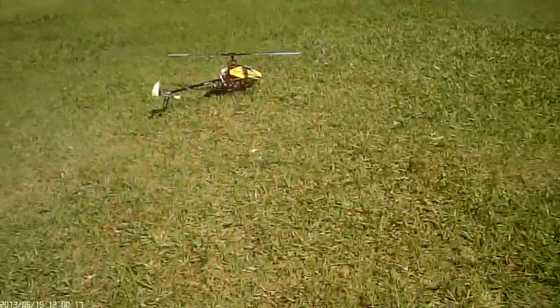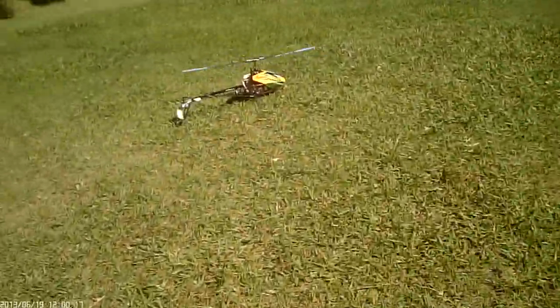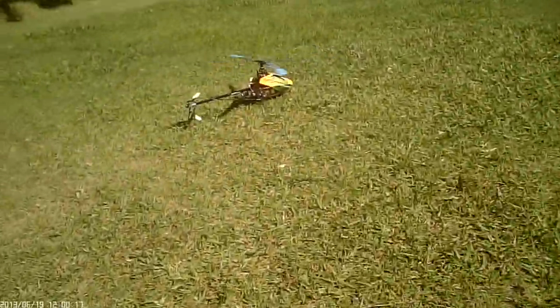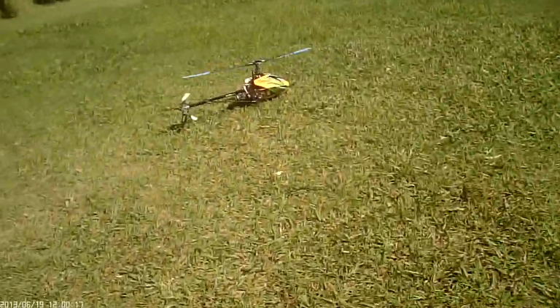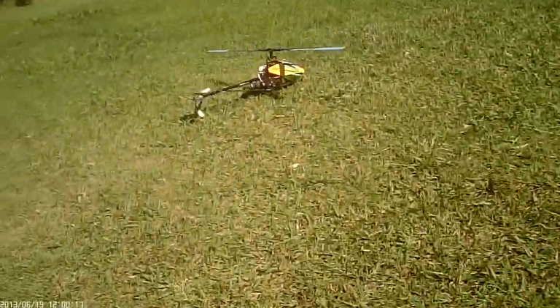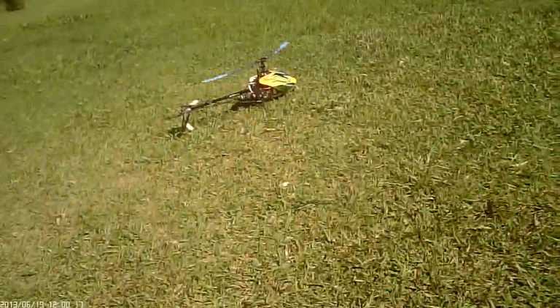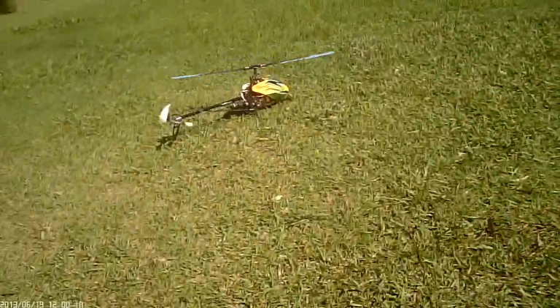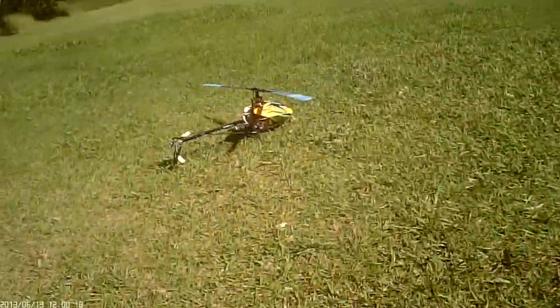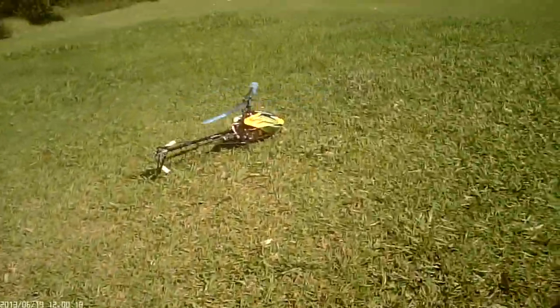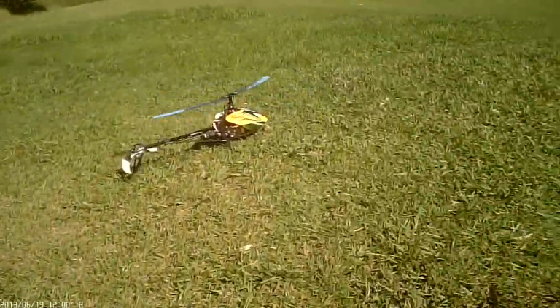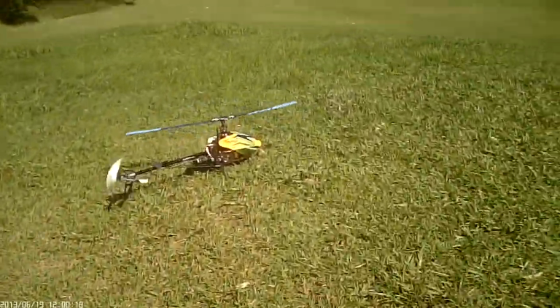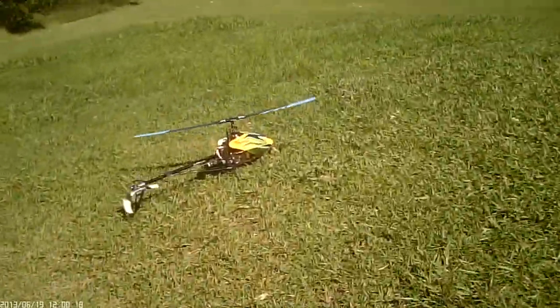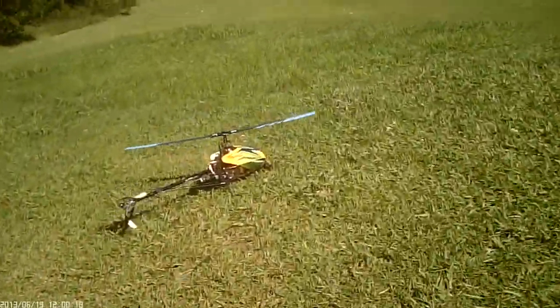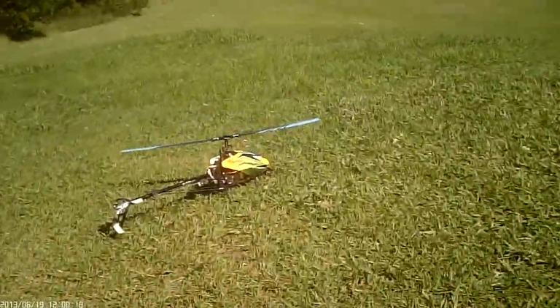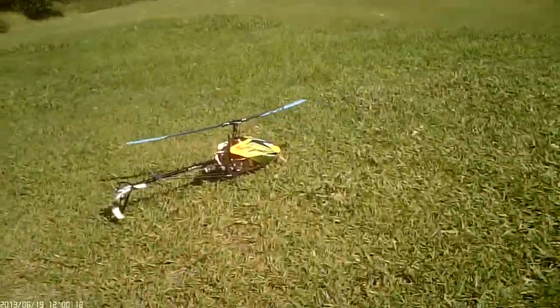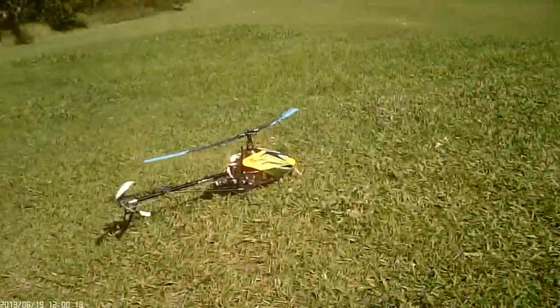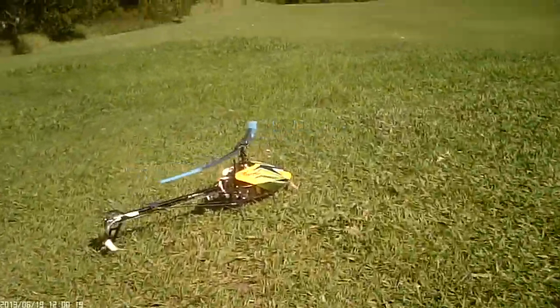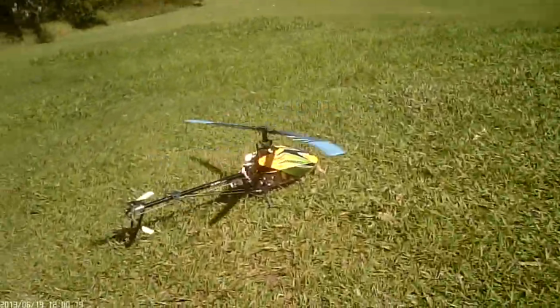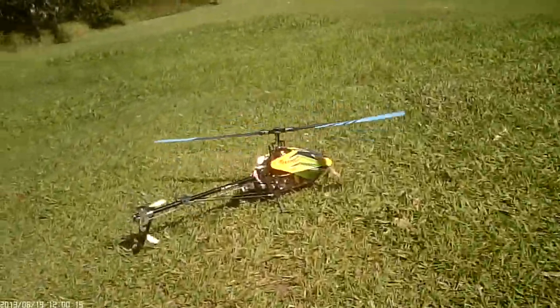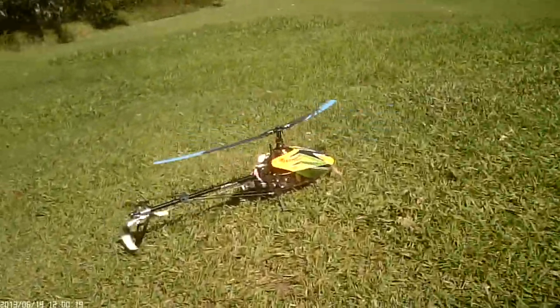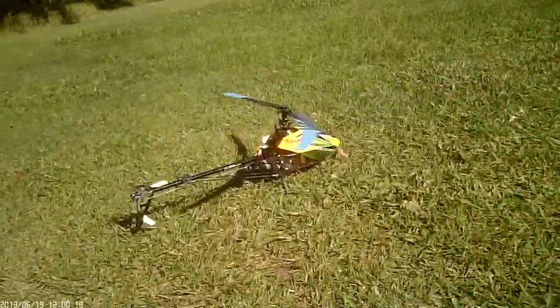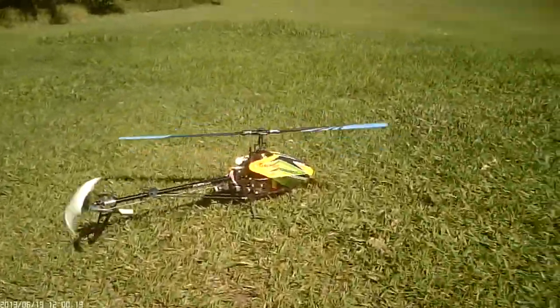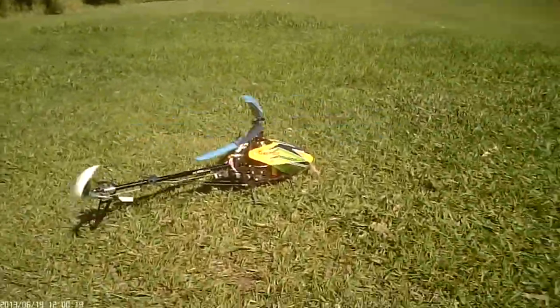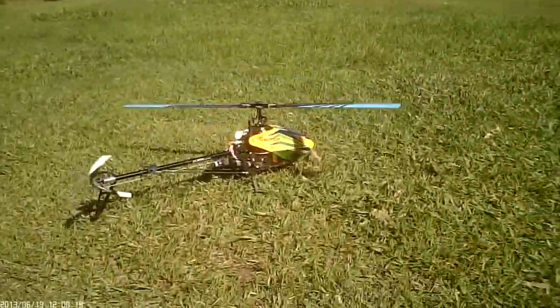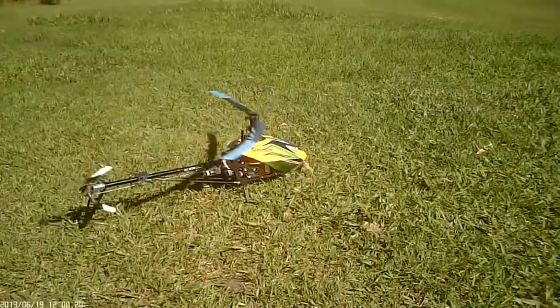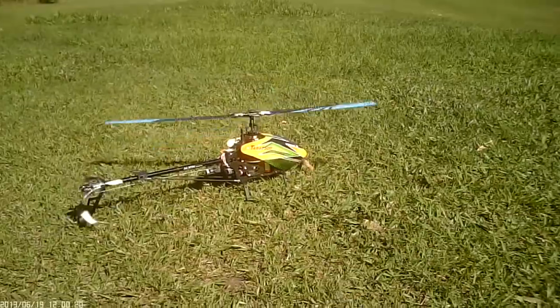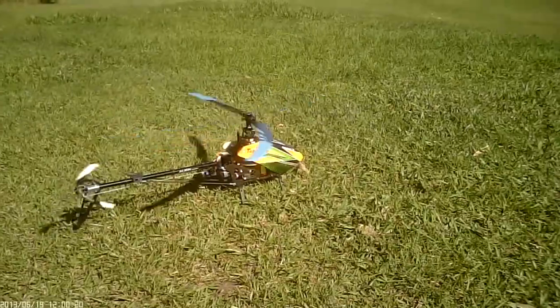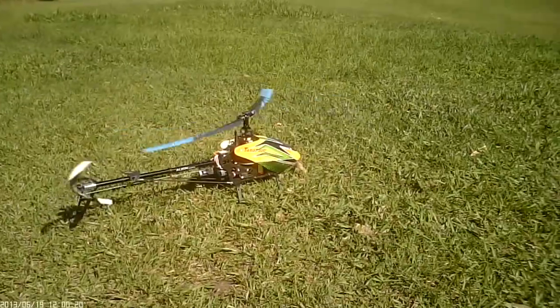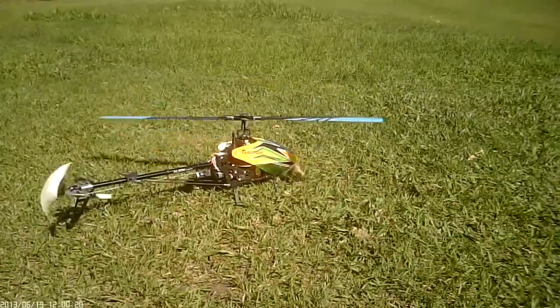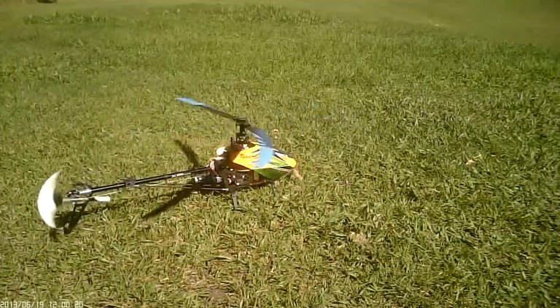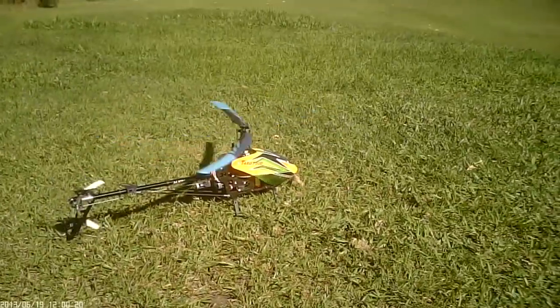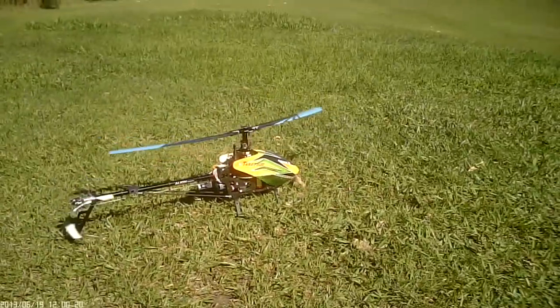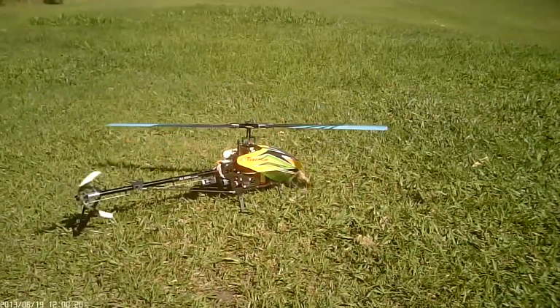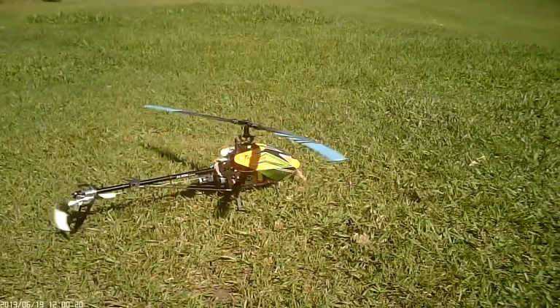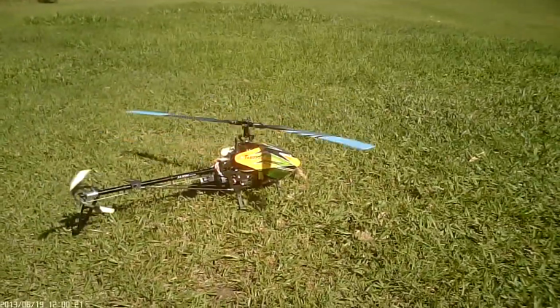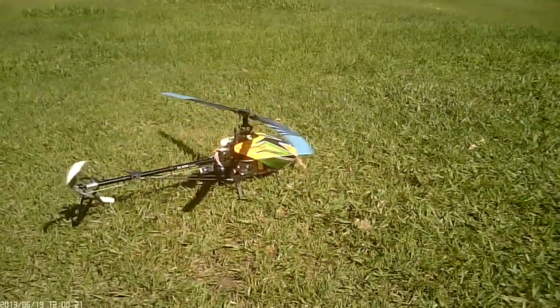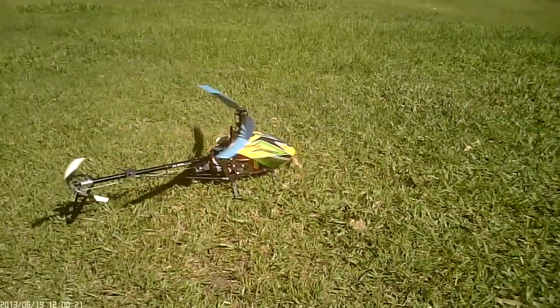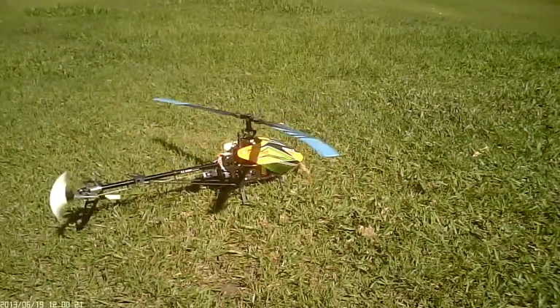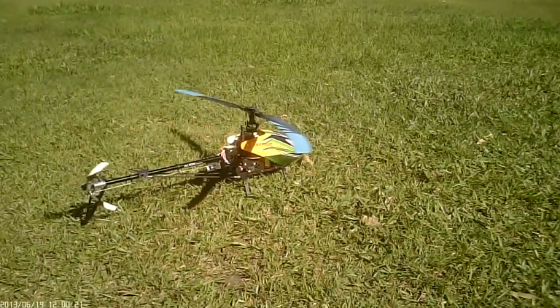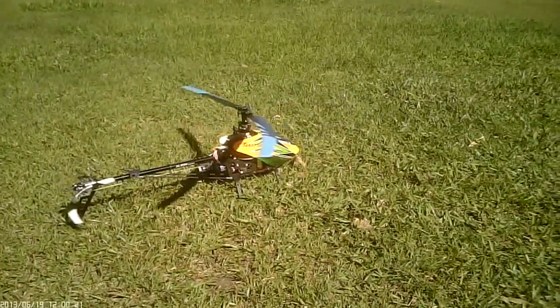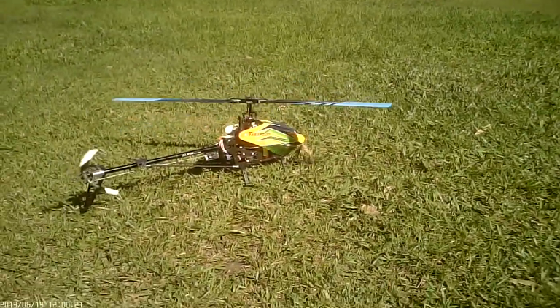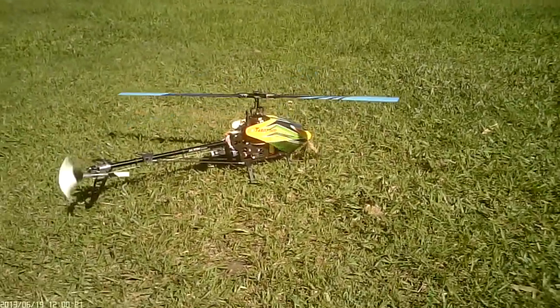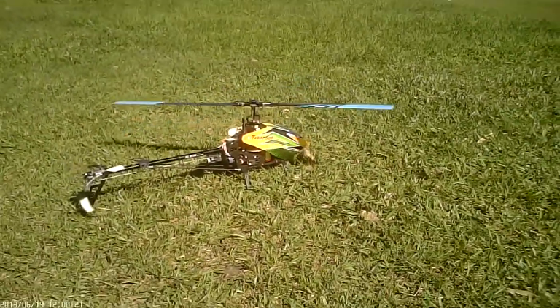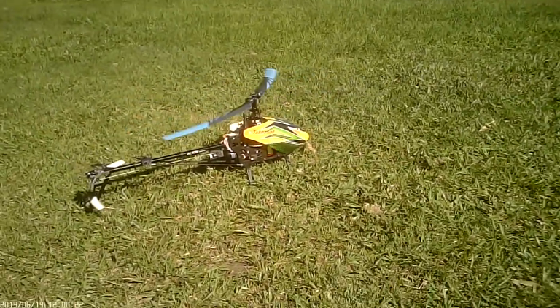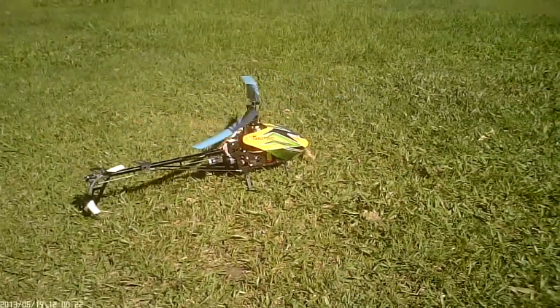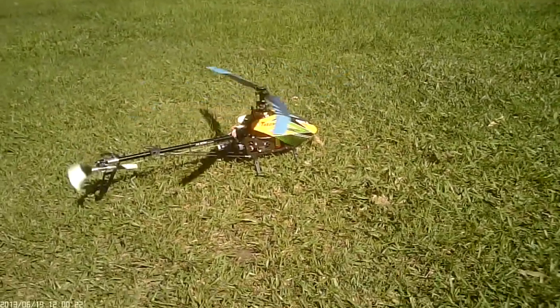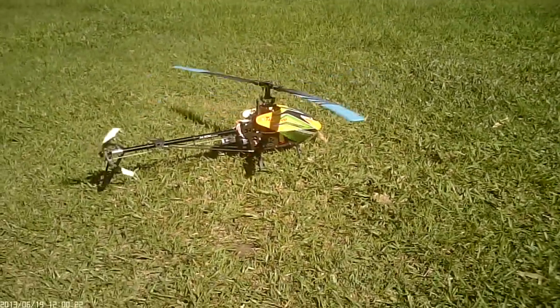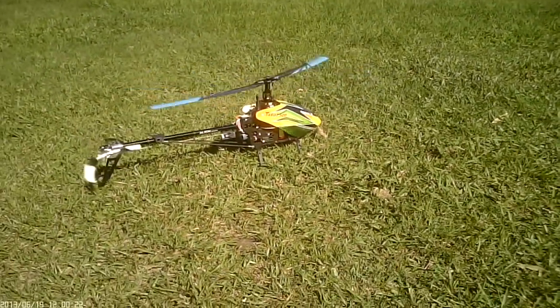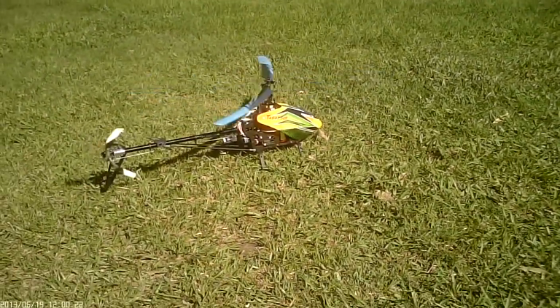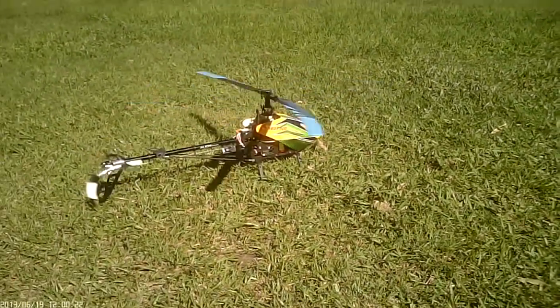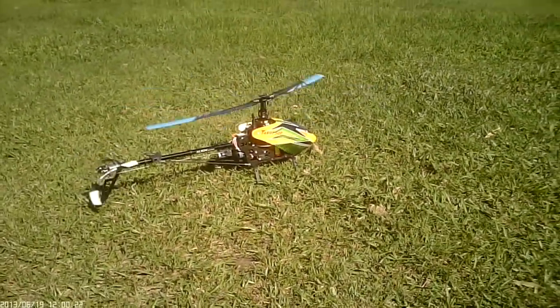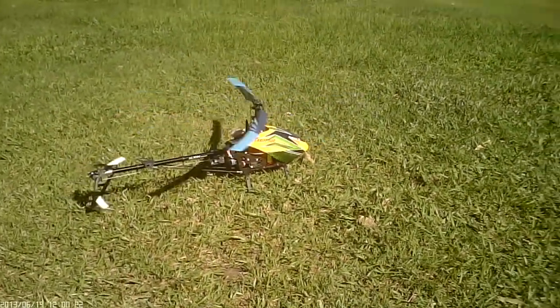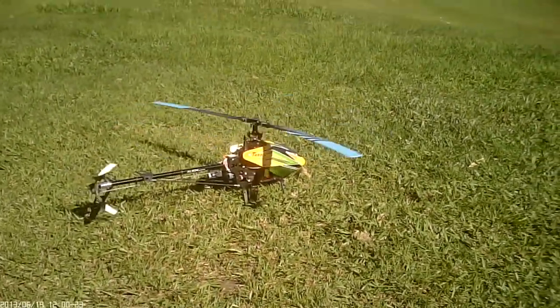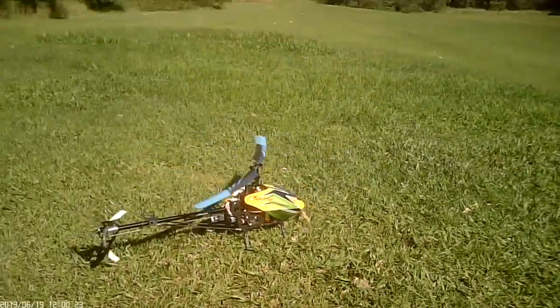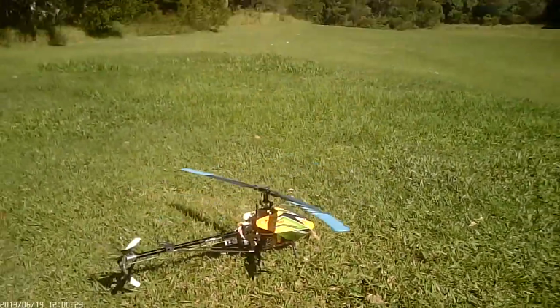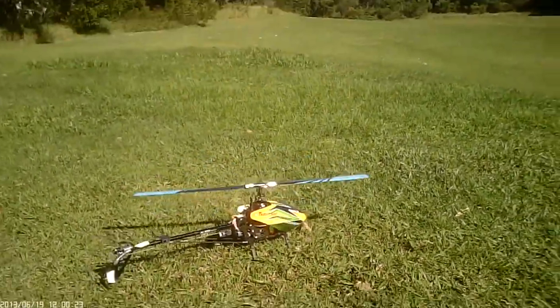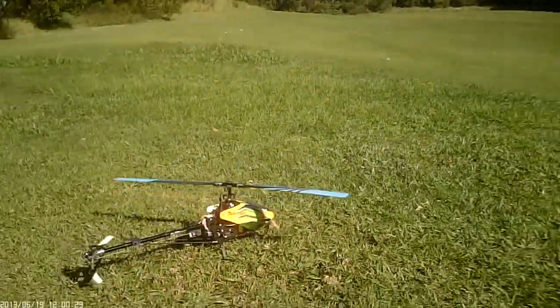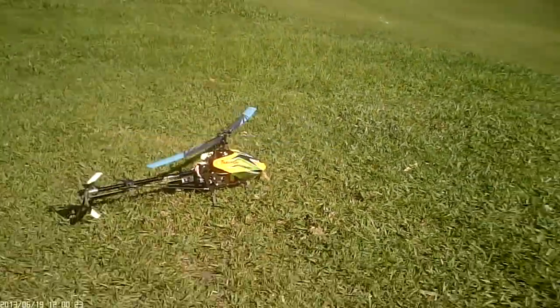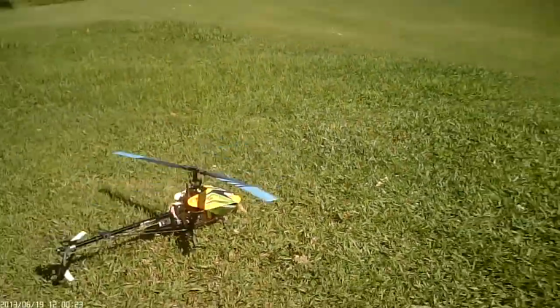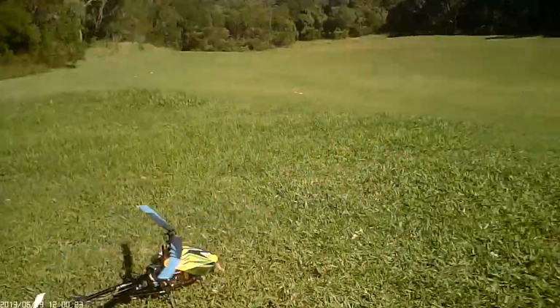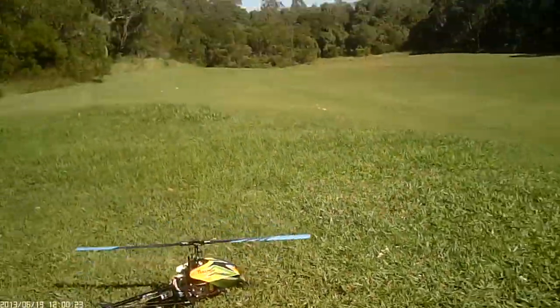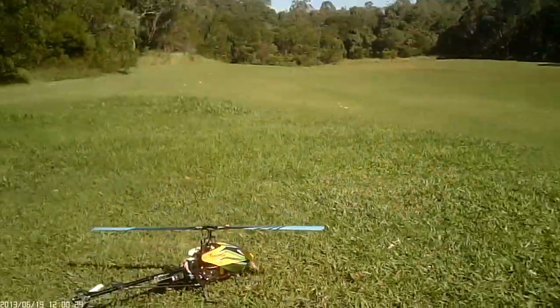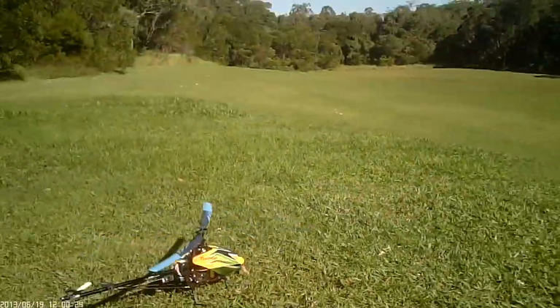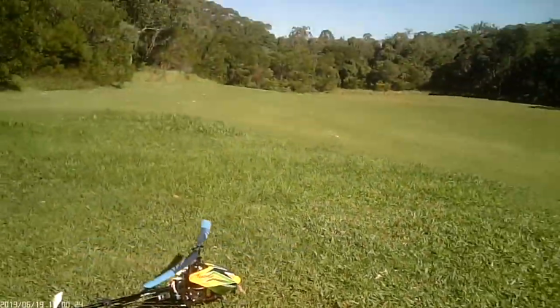There we go guys. Another successful flight on the Terra 500. Thanks for watching. See ya.